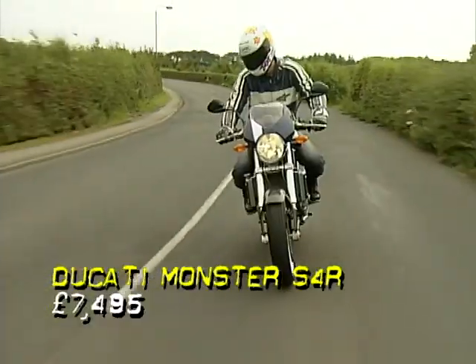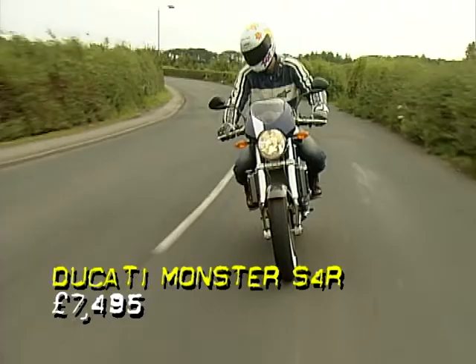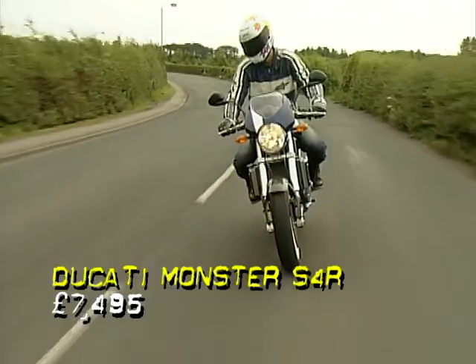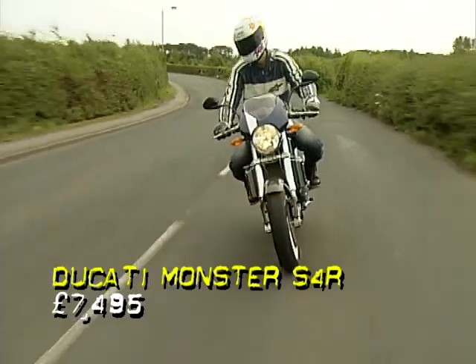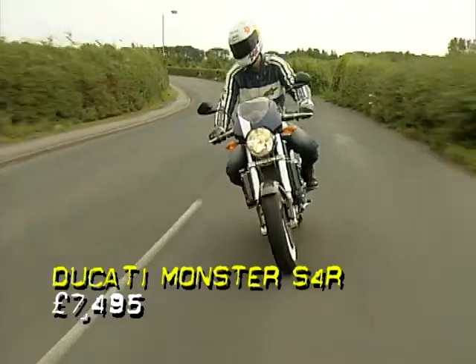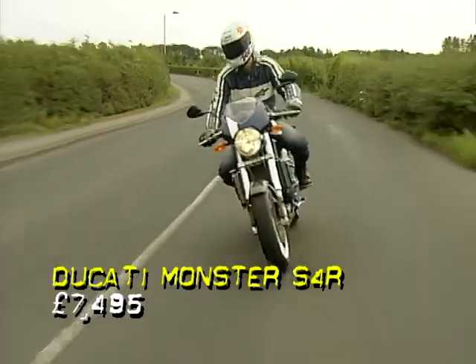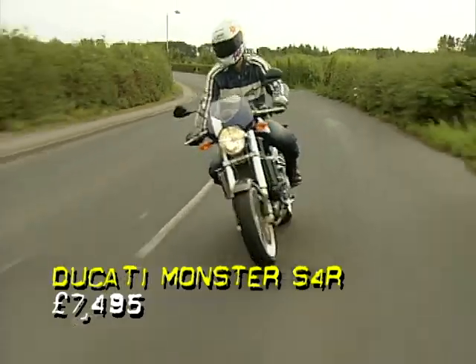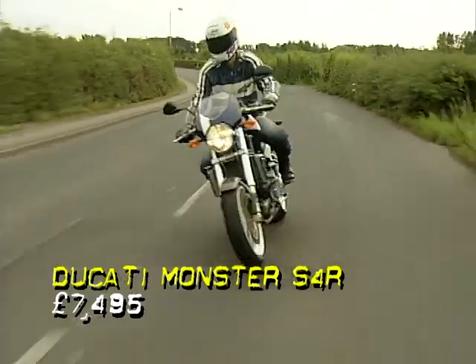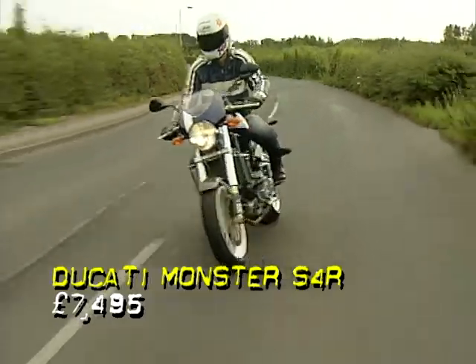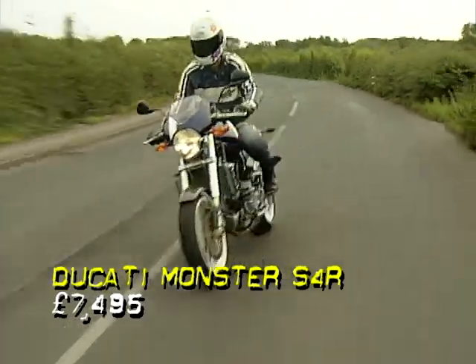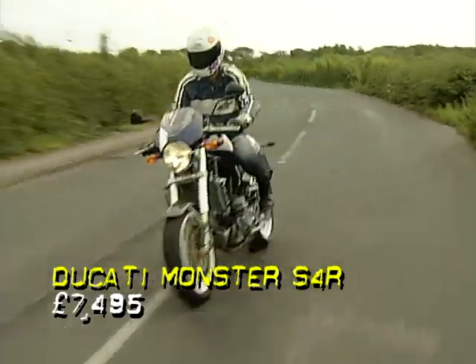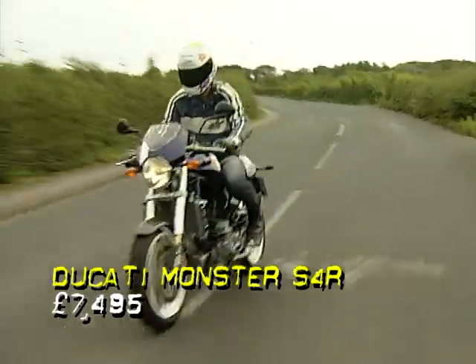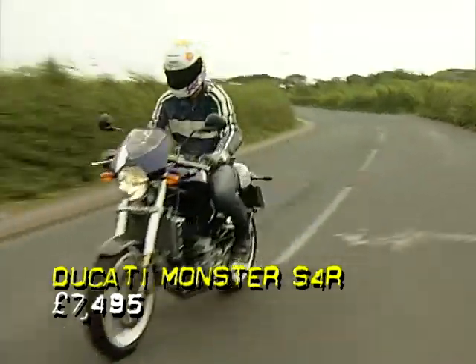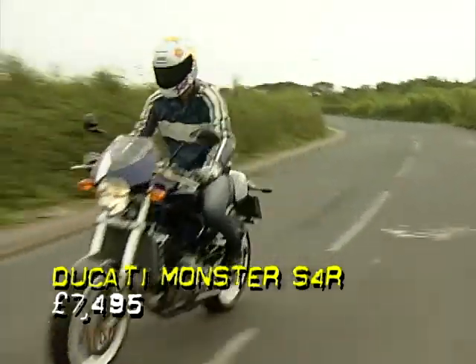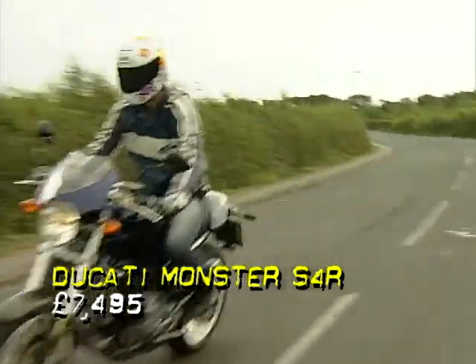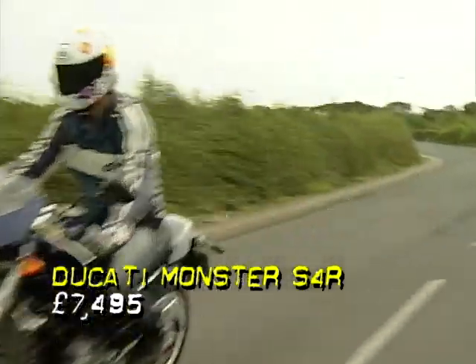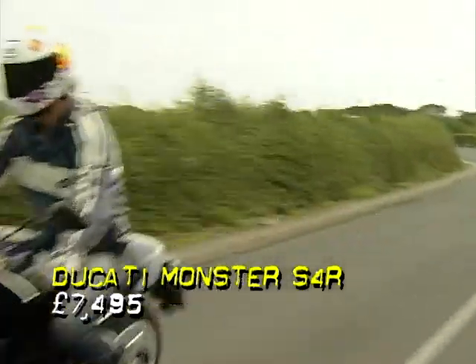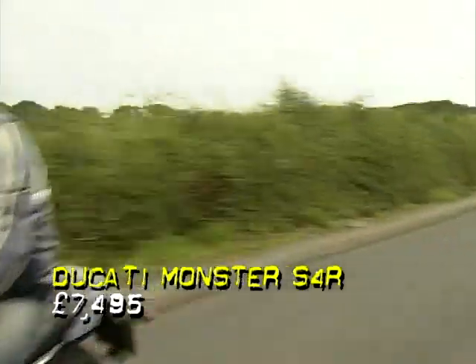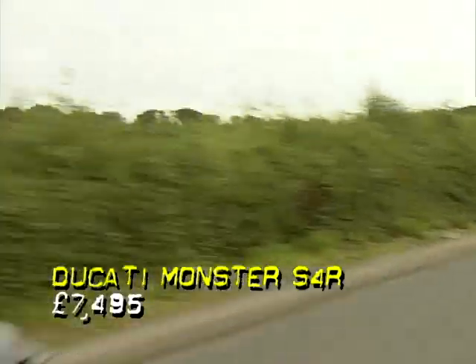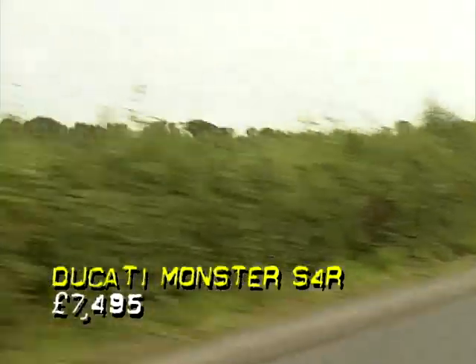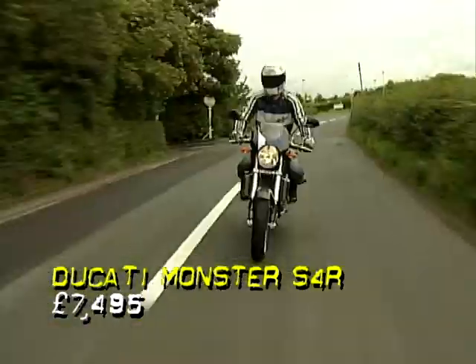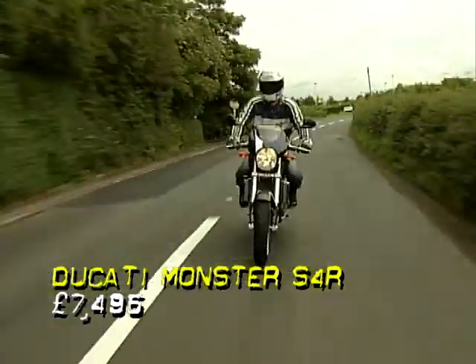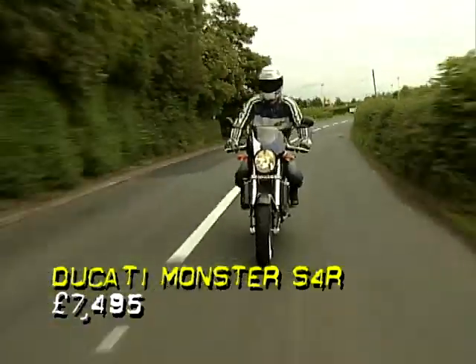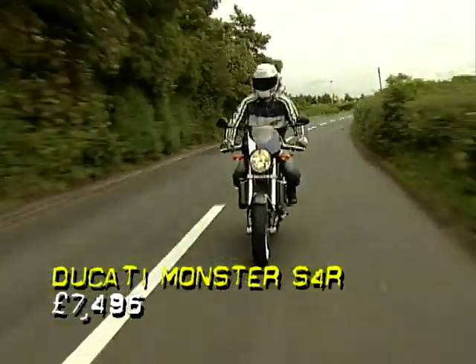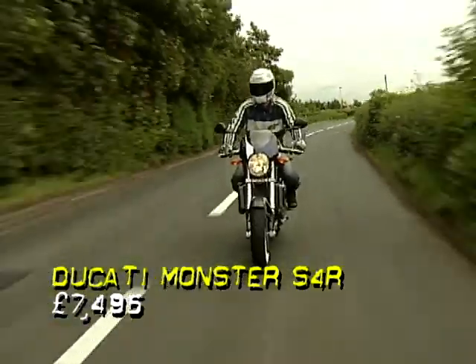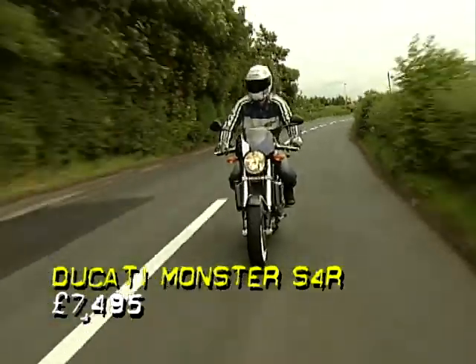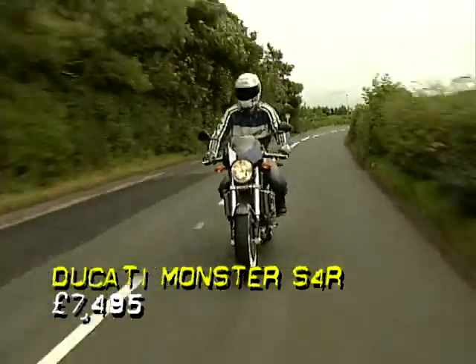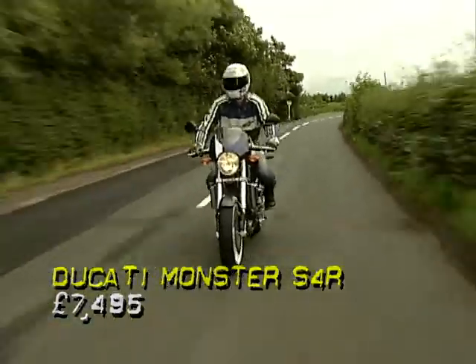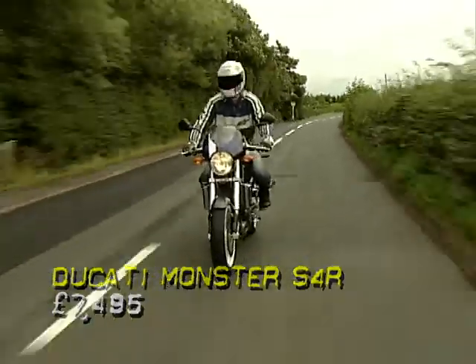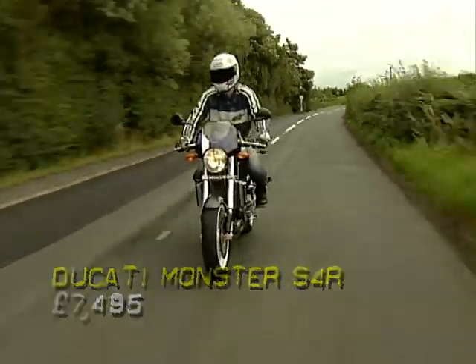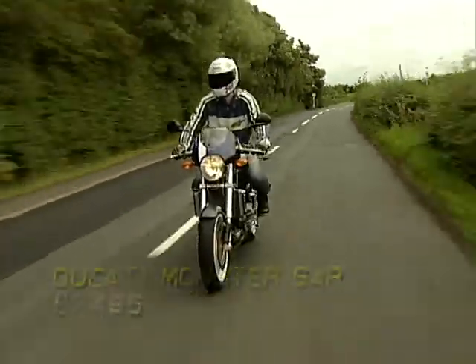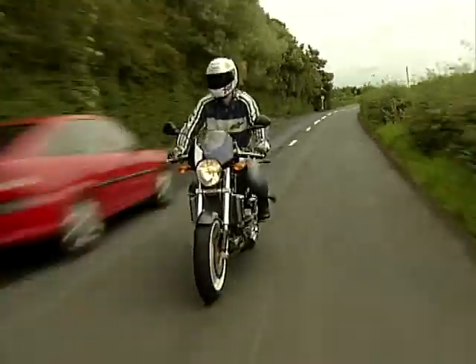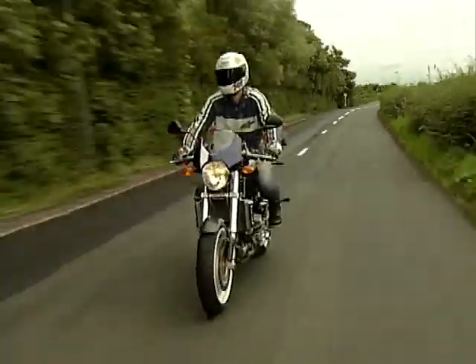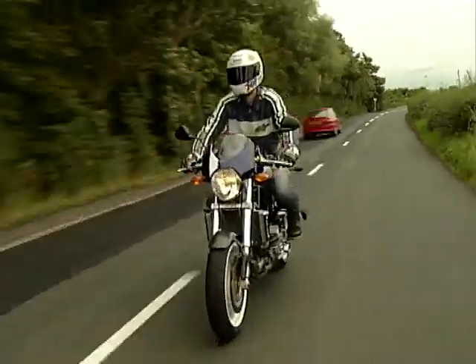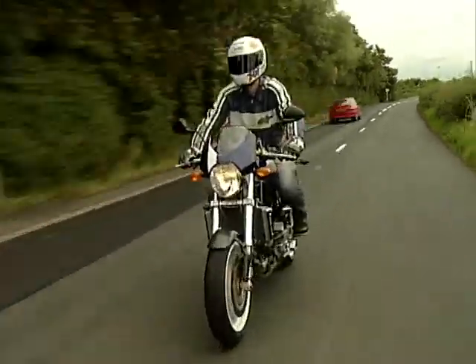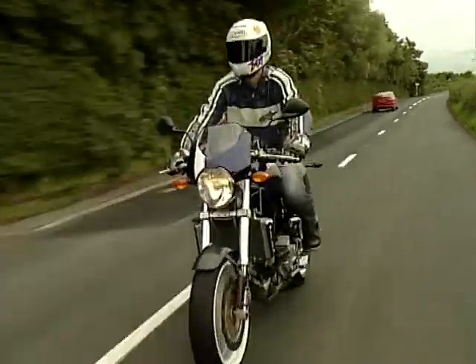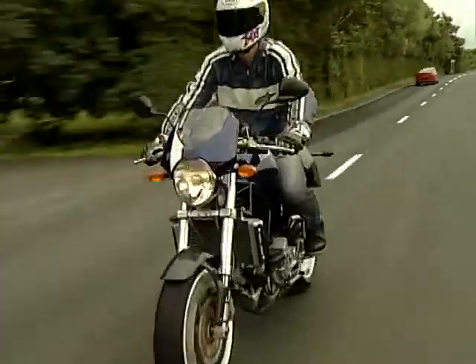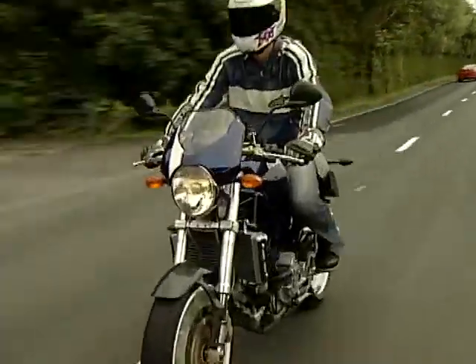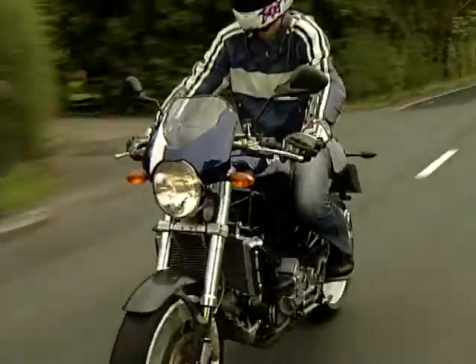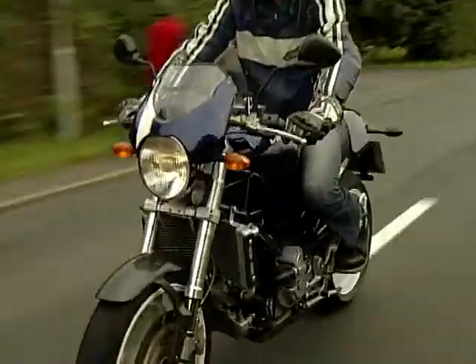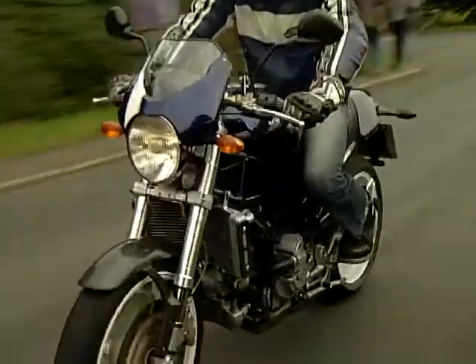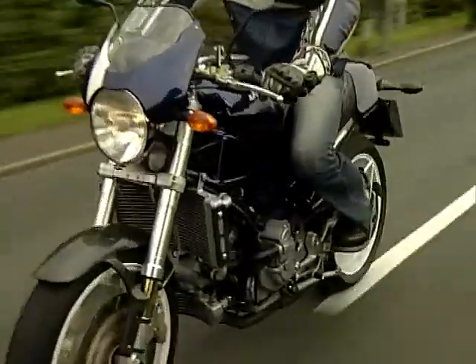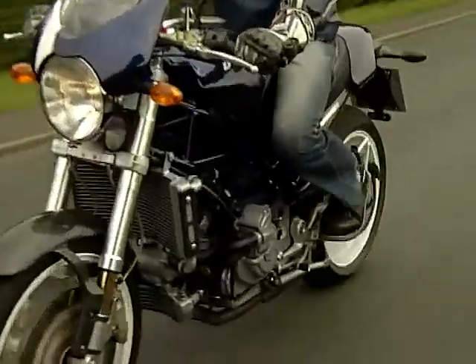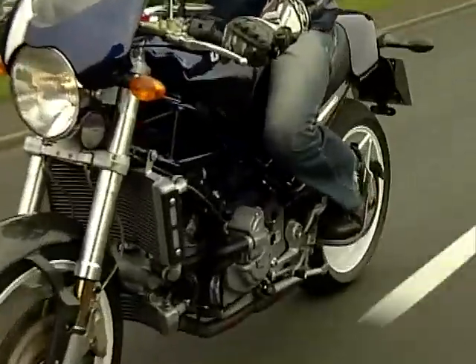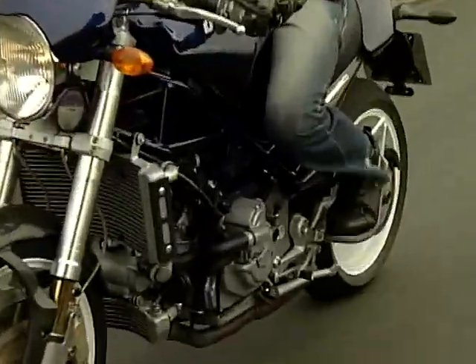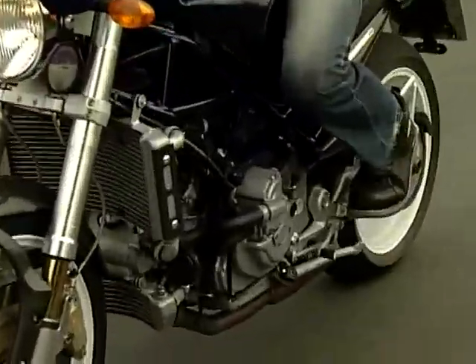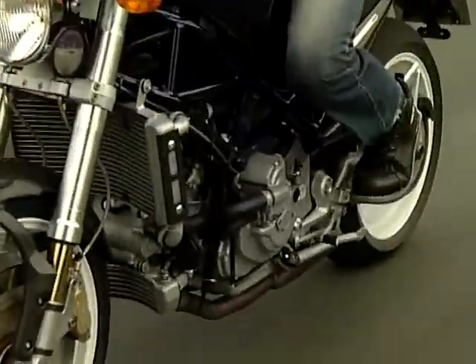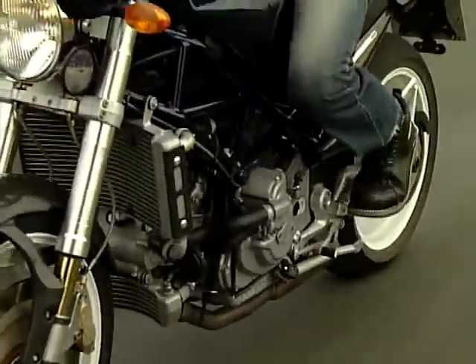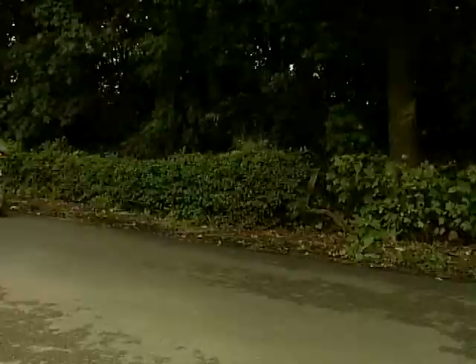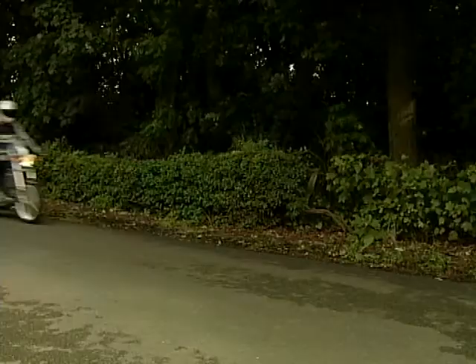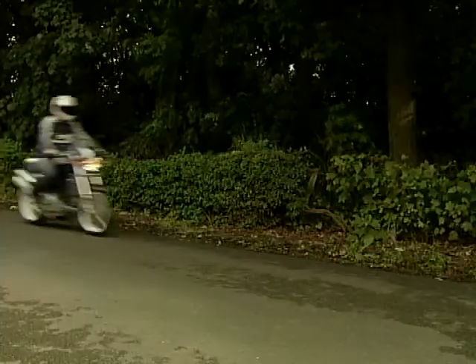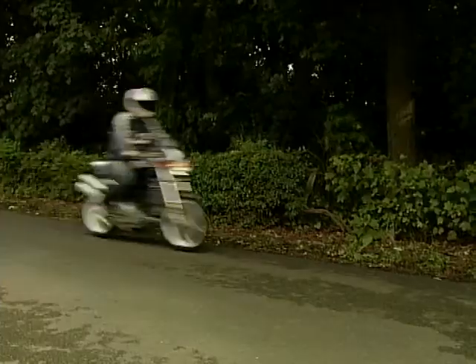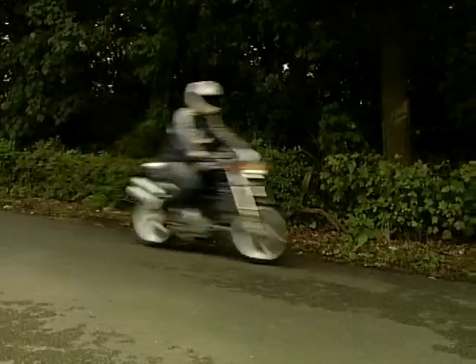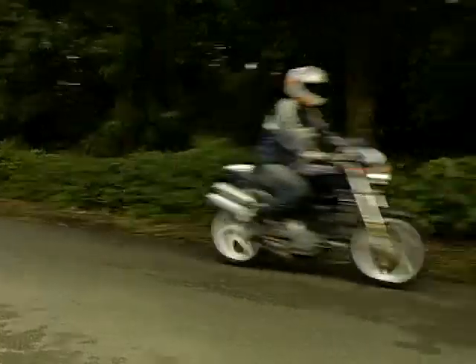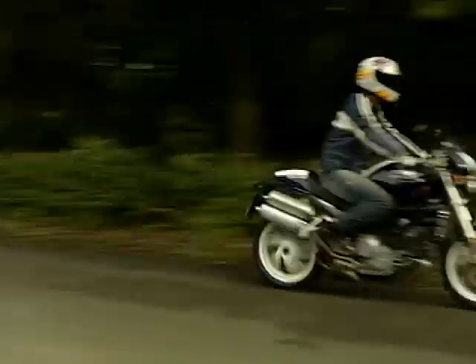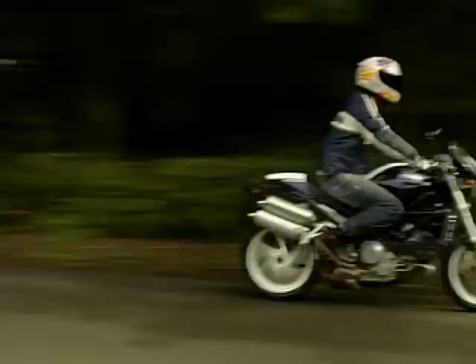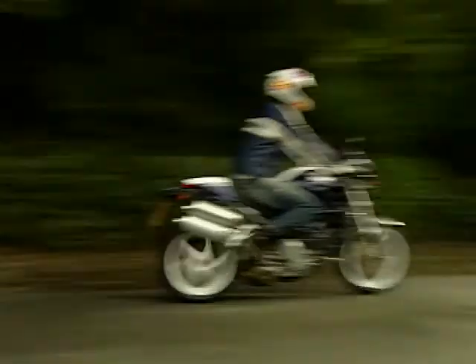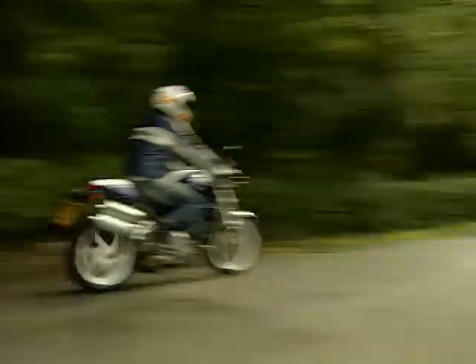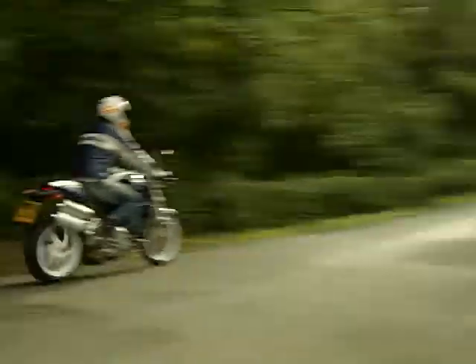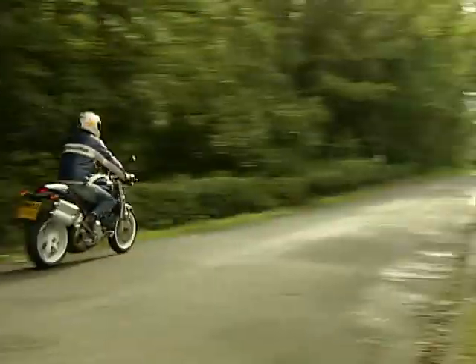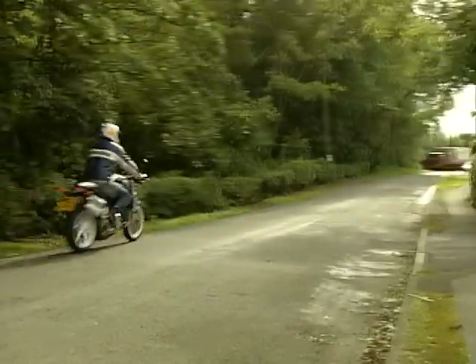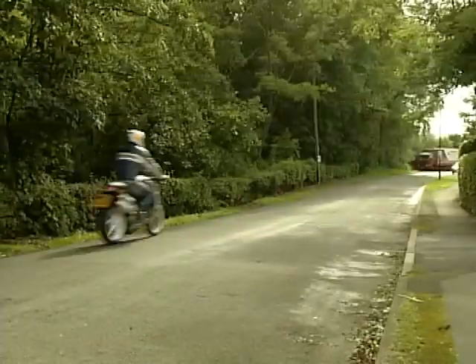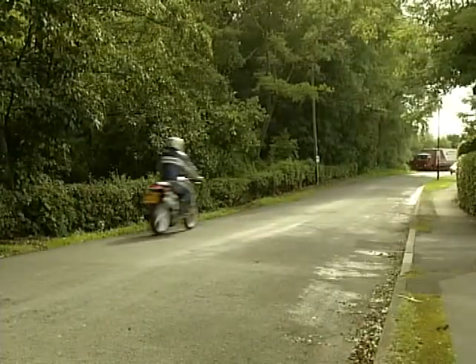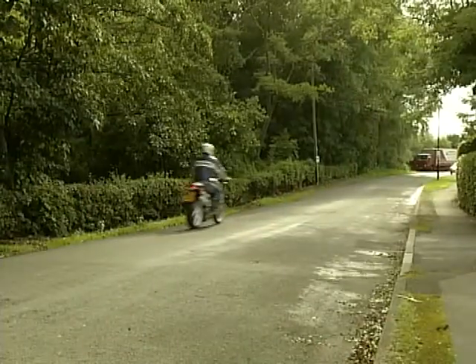Ten years ago we were treated to our first Monster. Now here we have the latest version — it's the S4R.